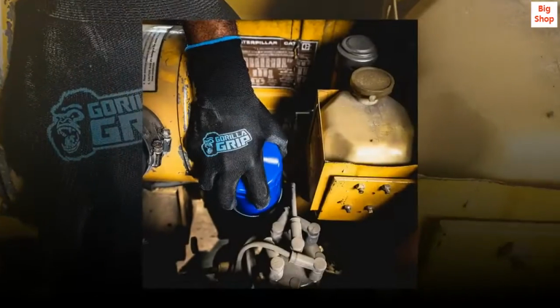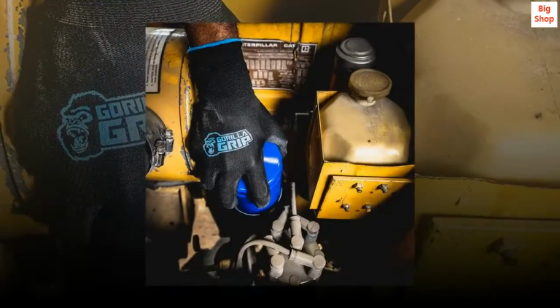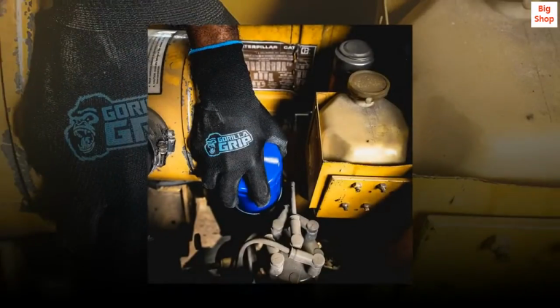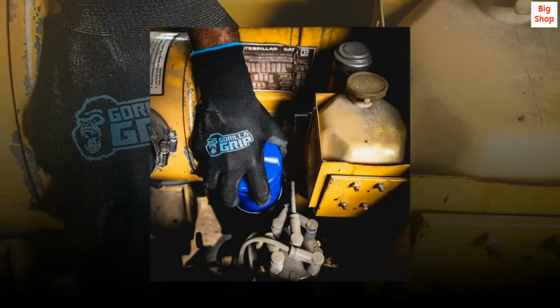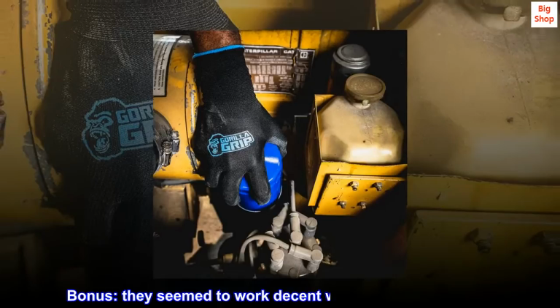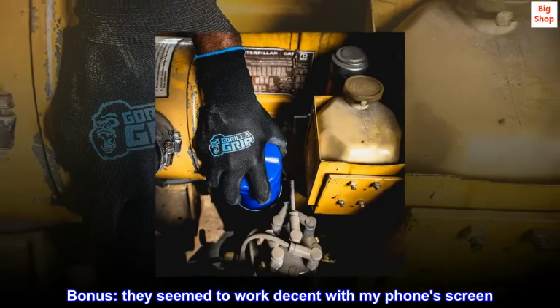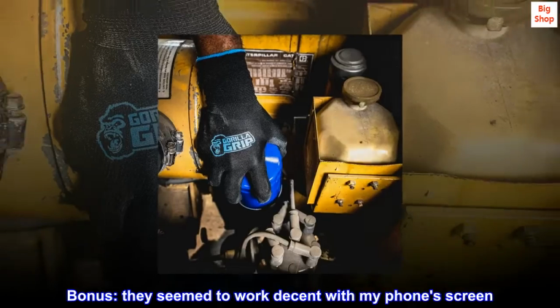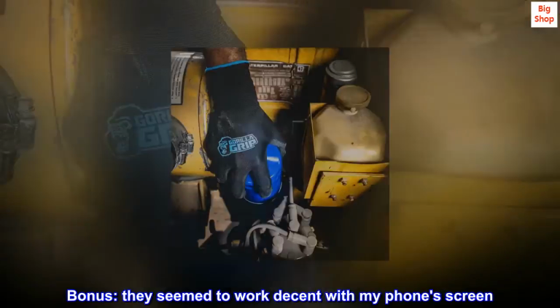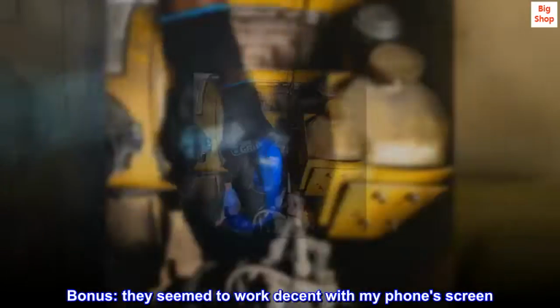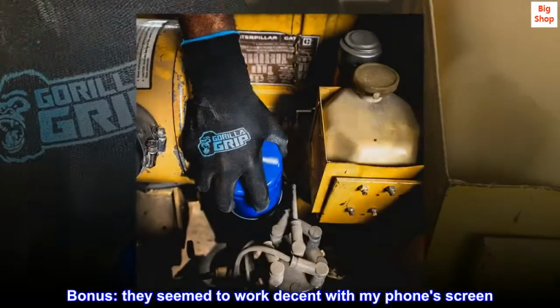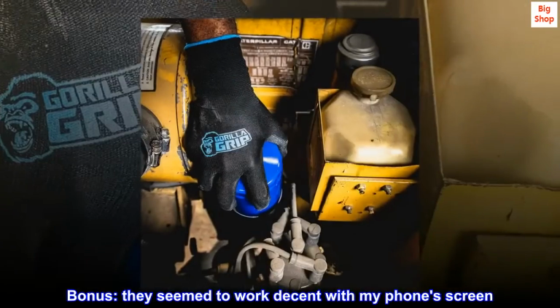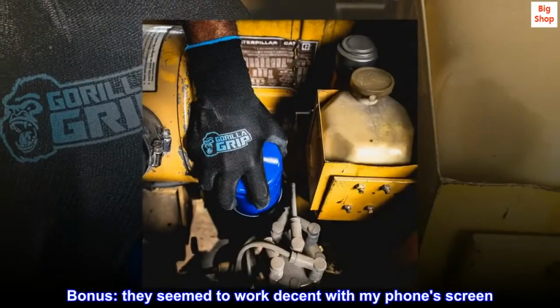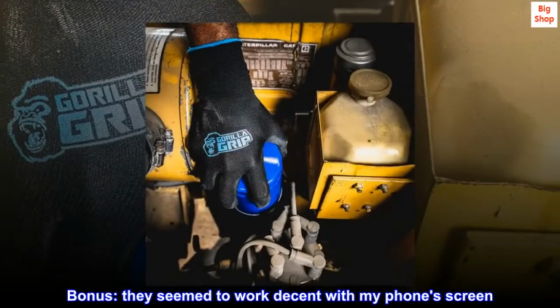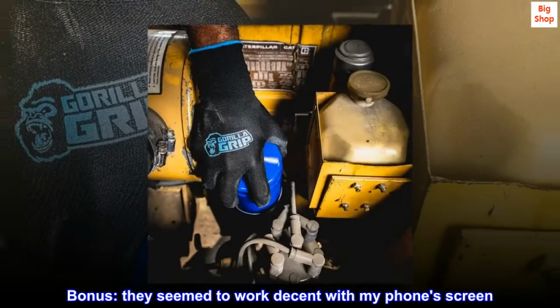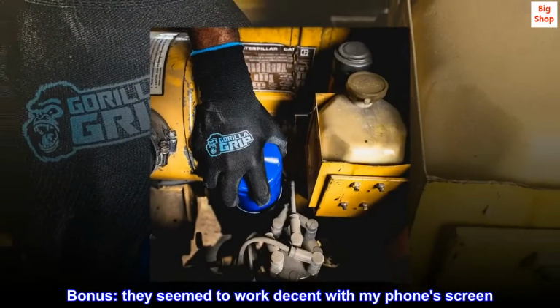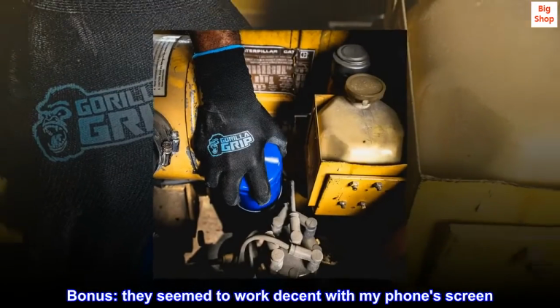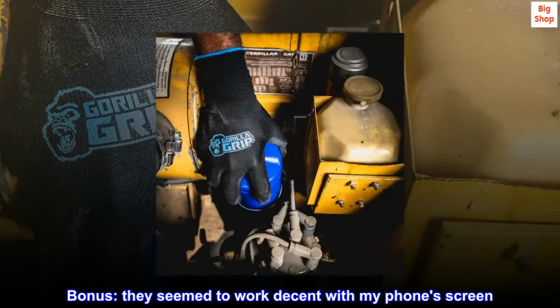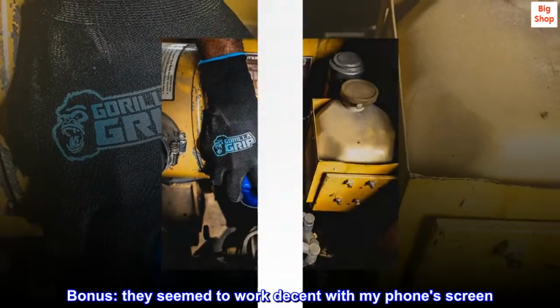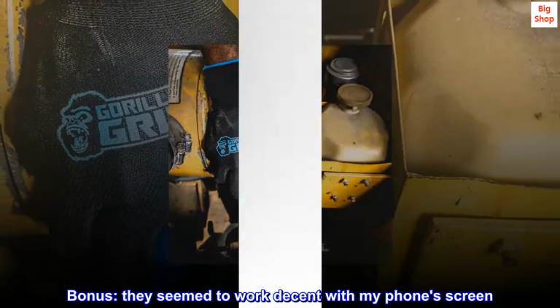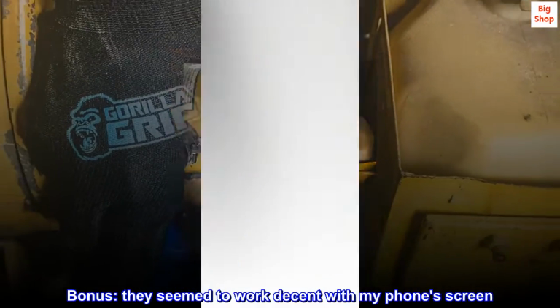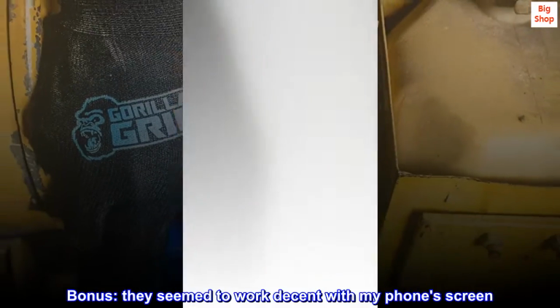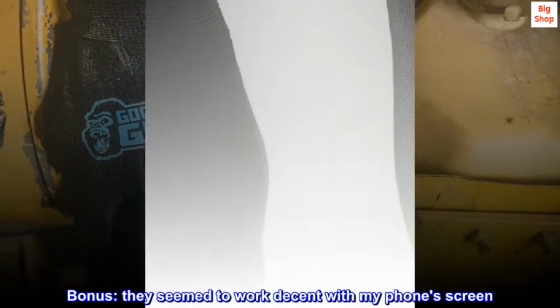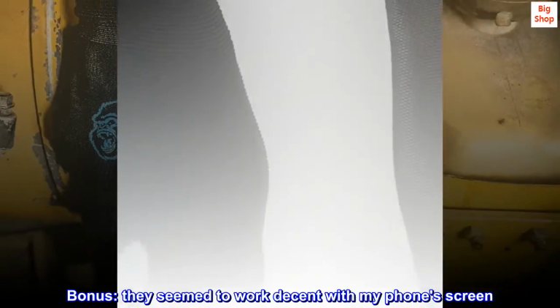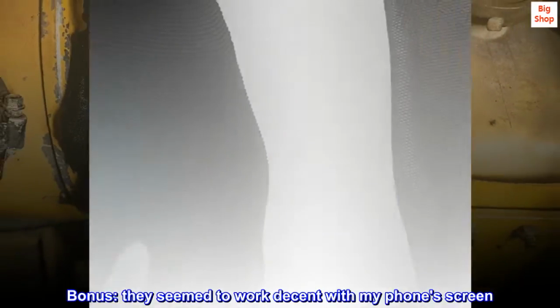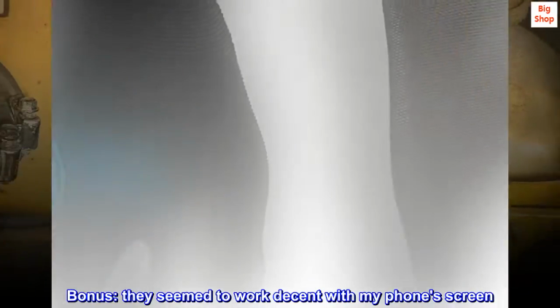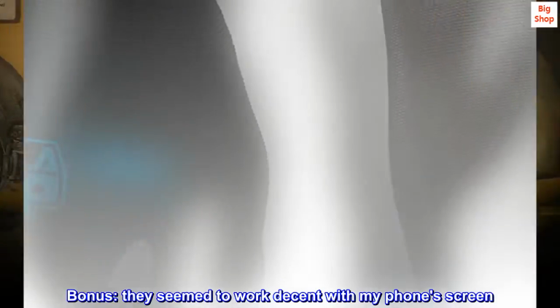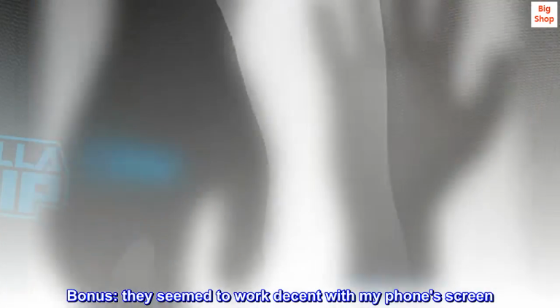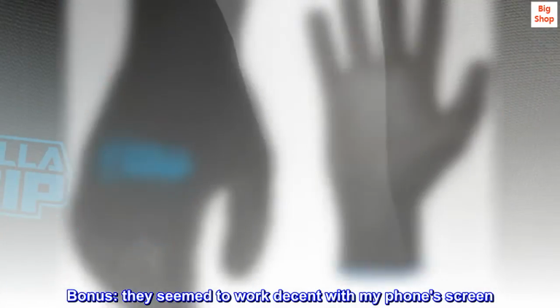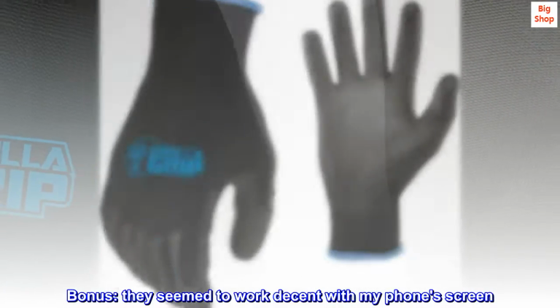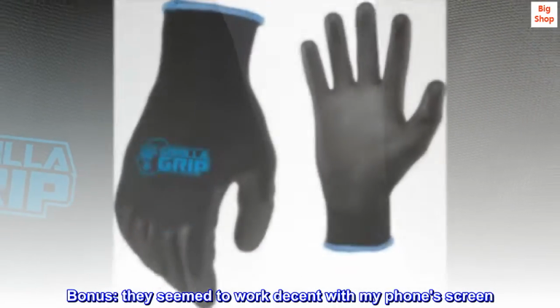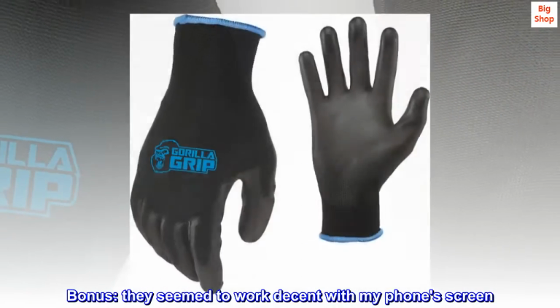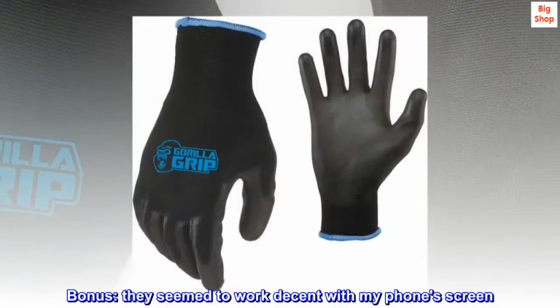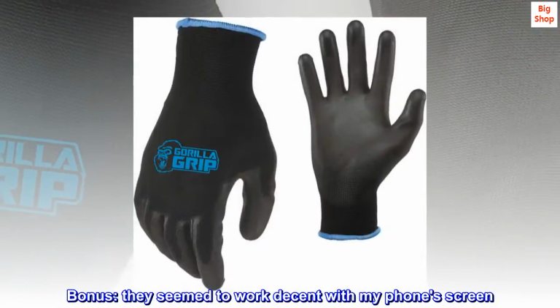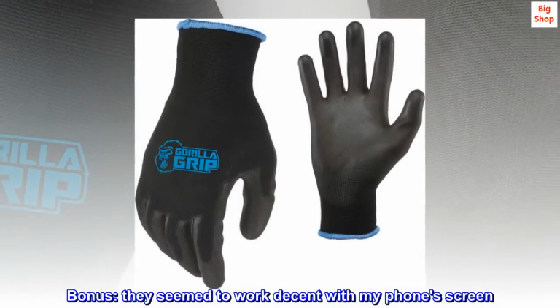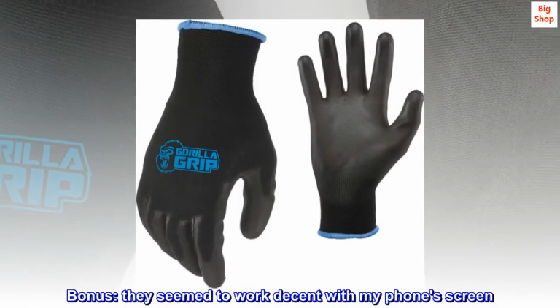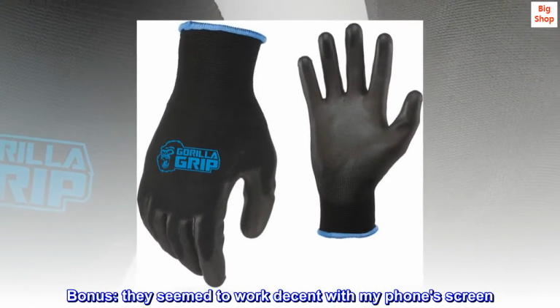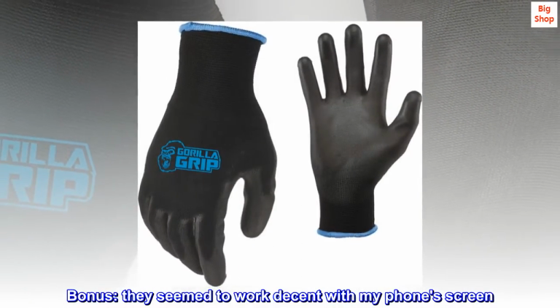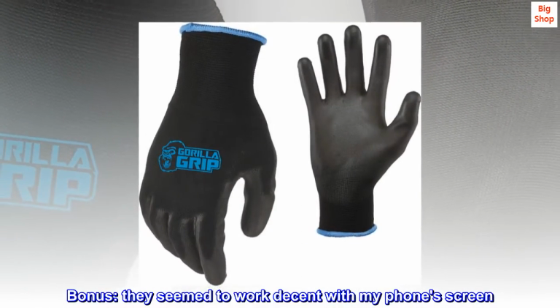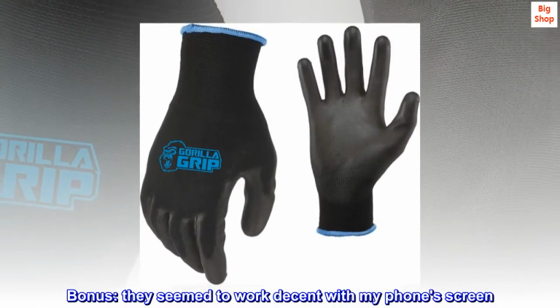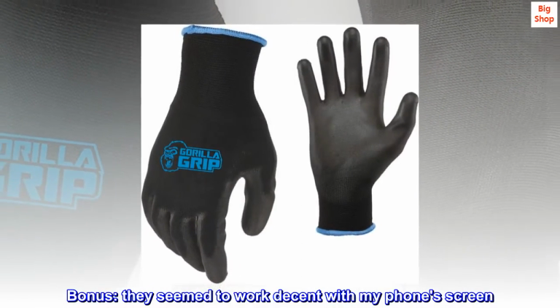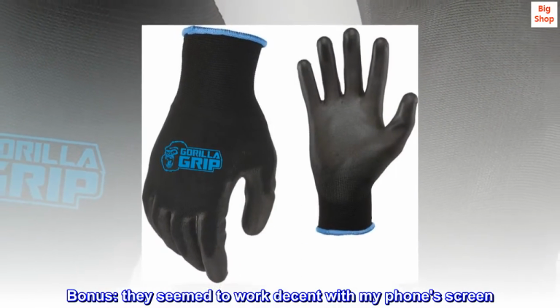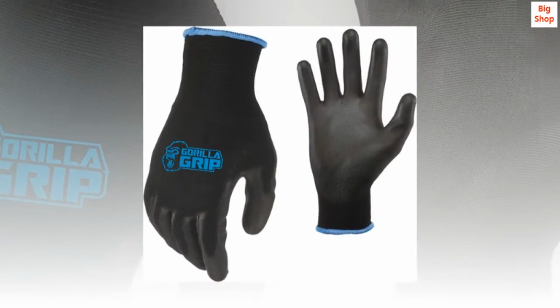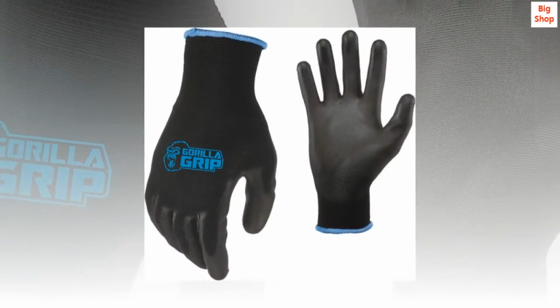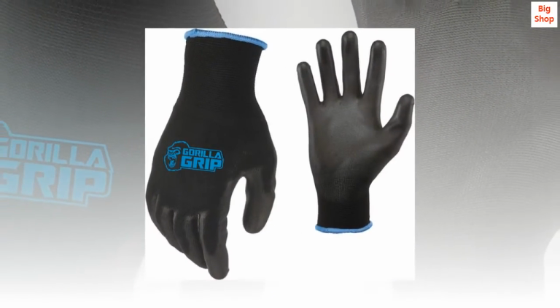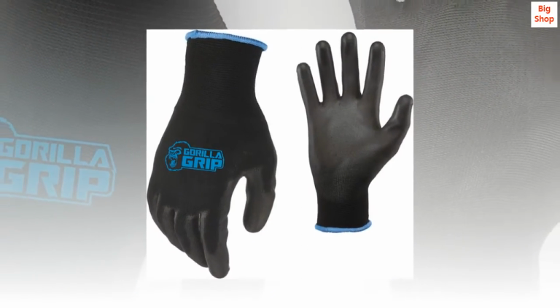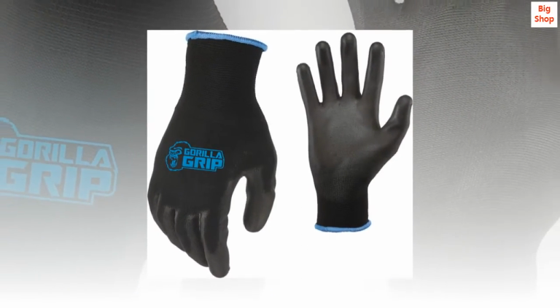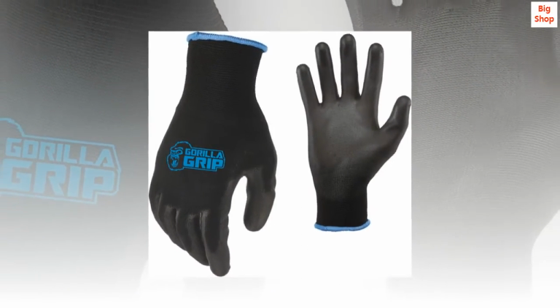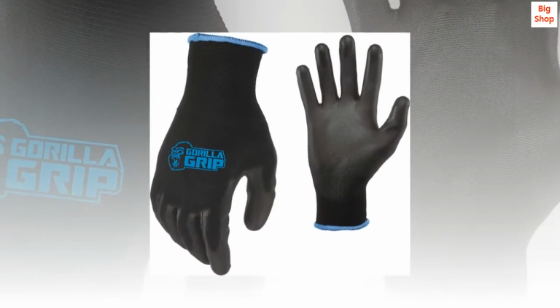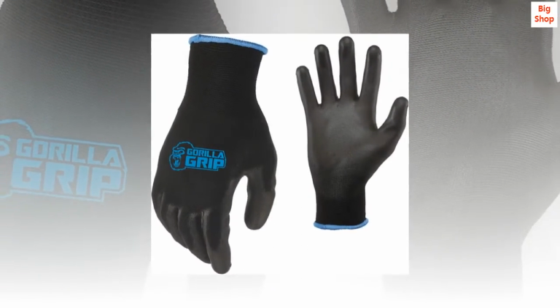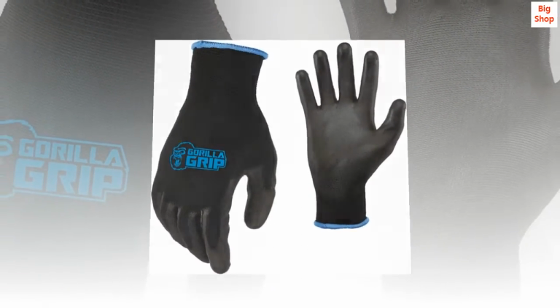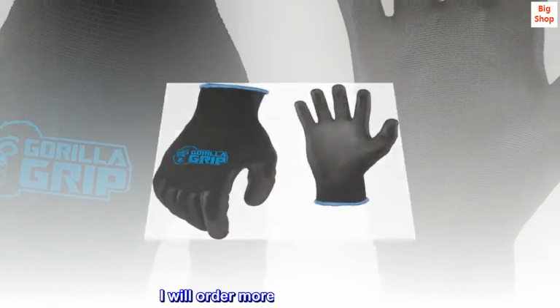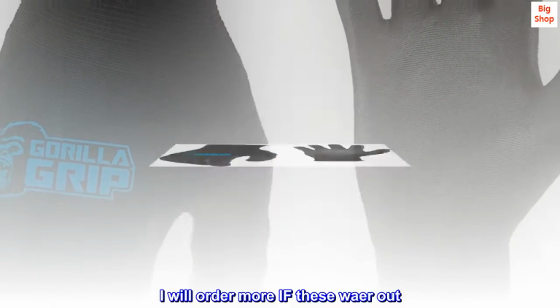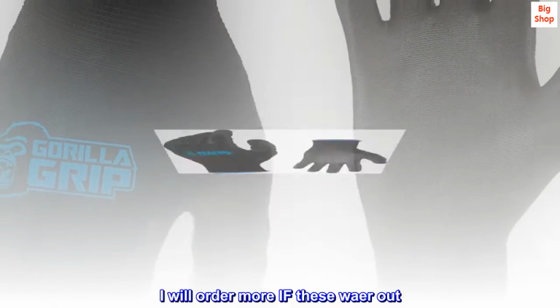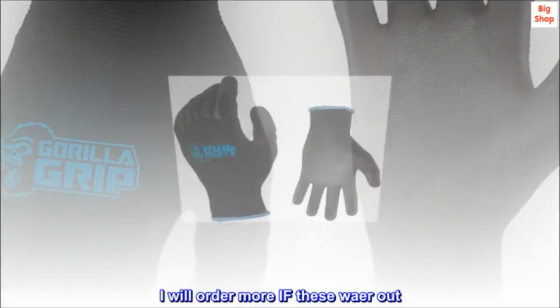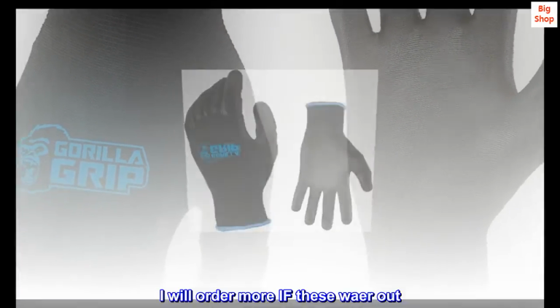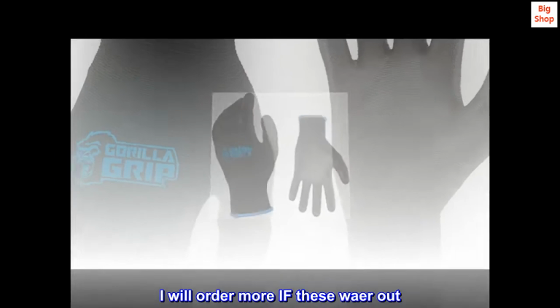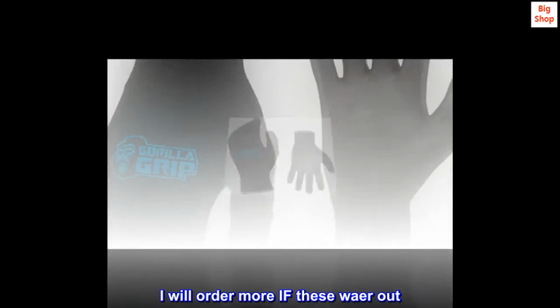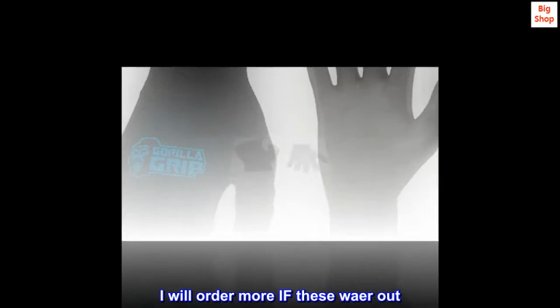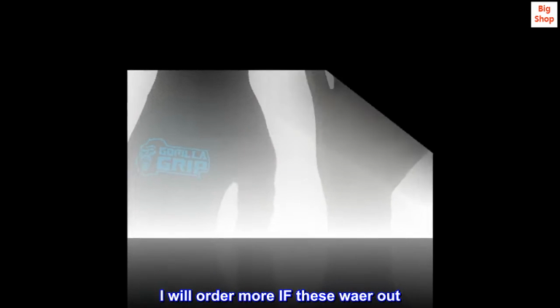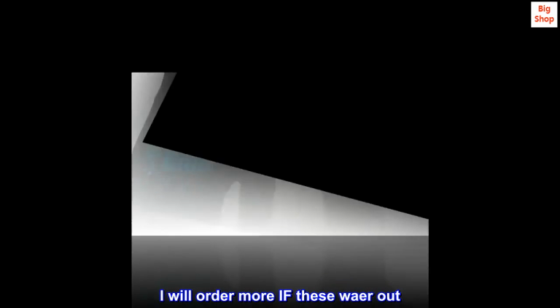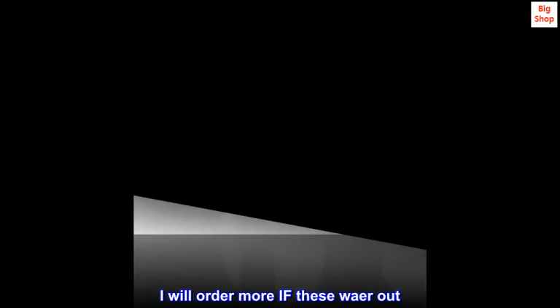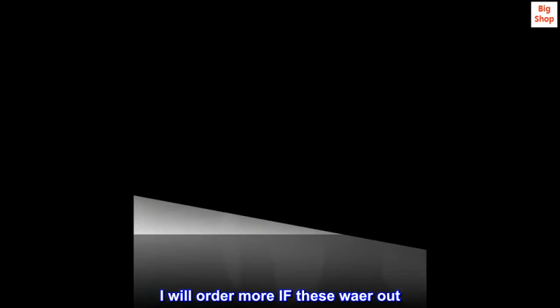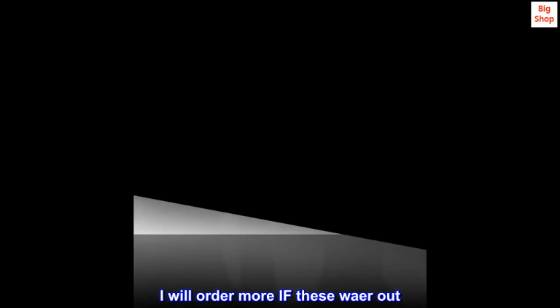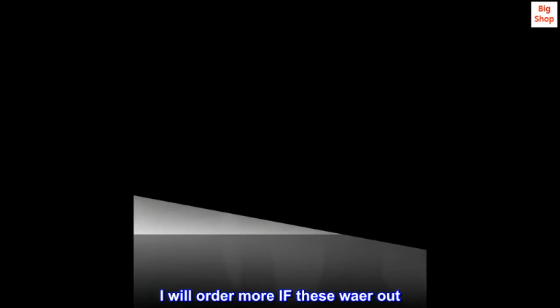Bonus! They seem to work decent with my phone screen. I will order more if these wear out.